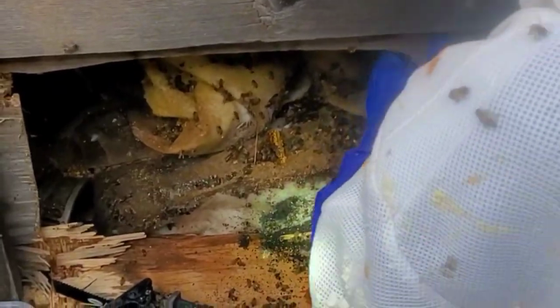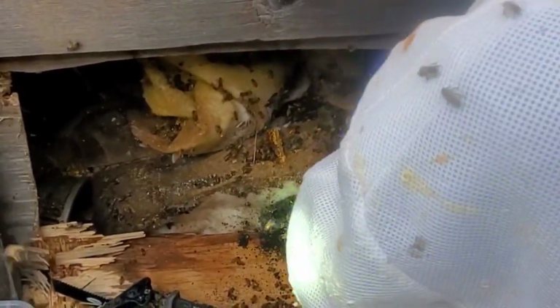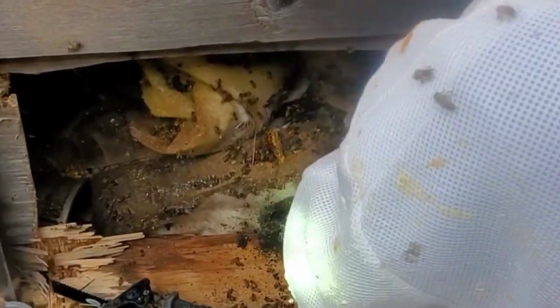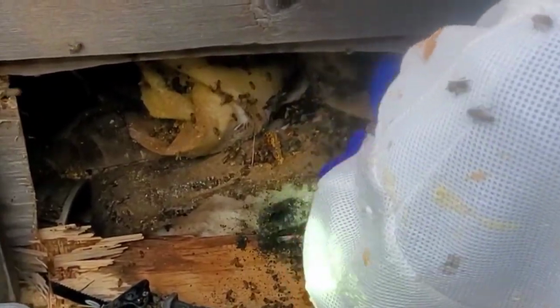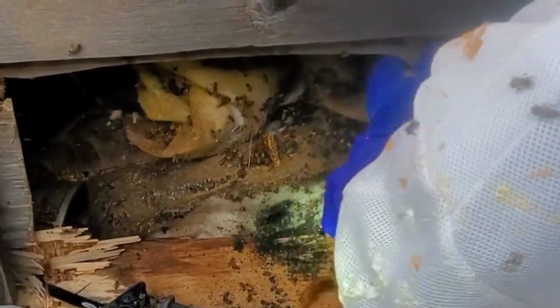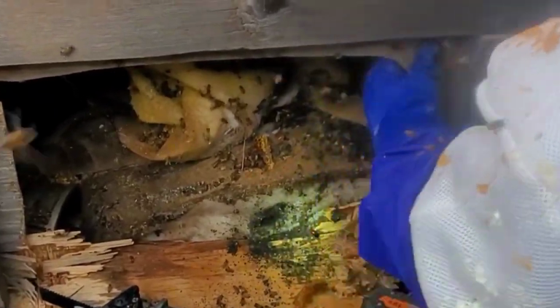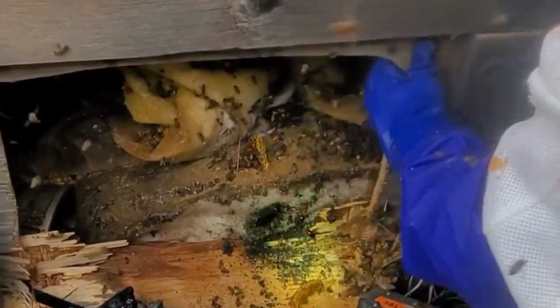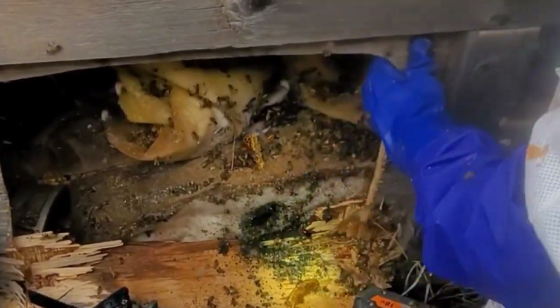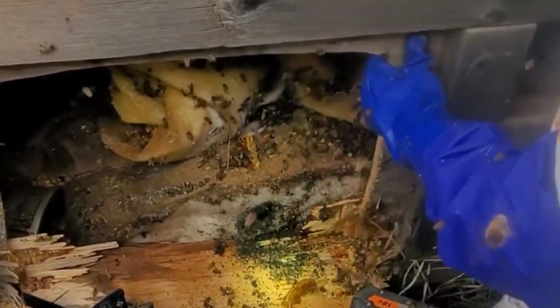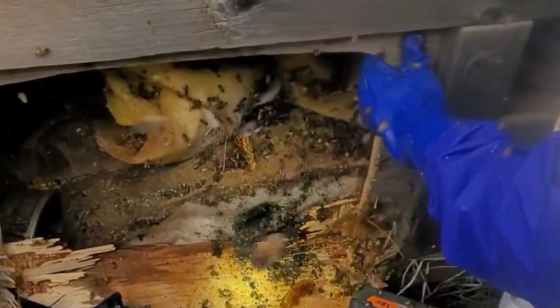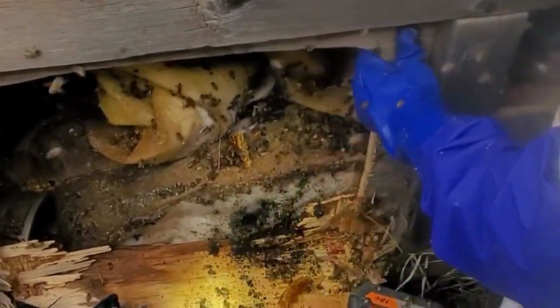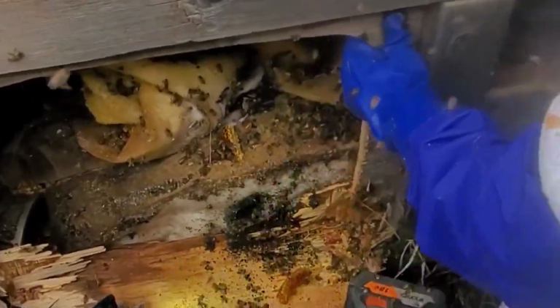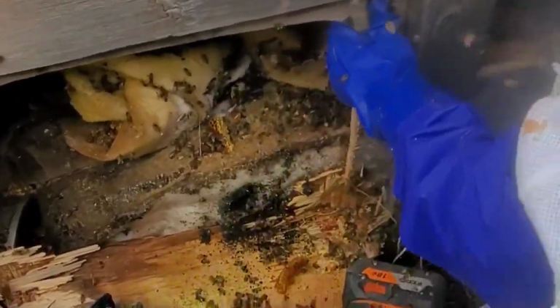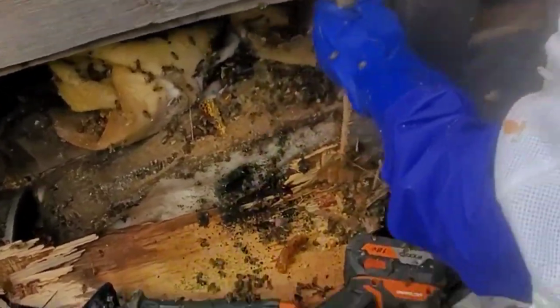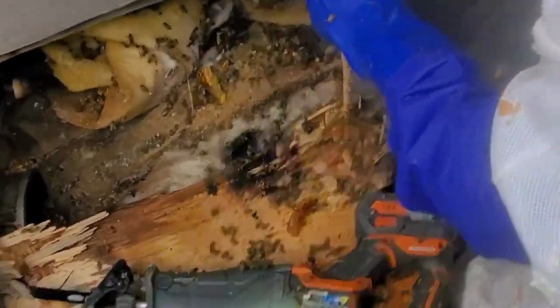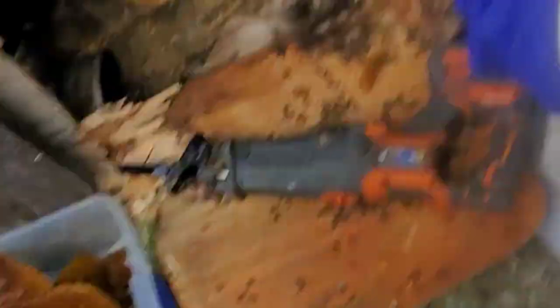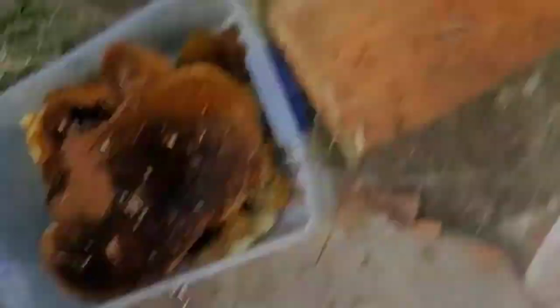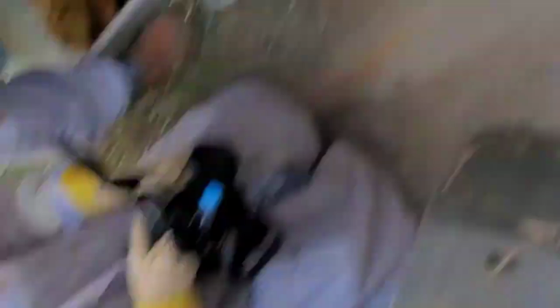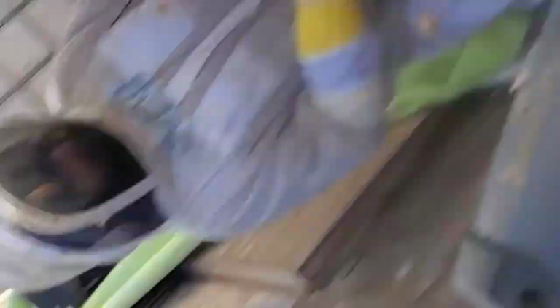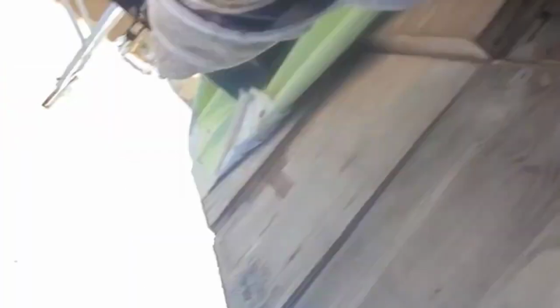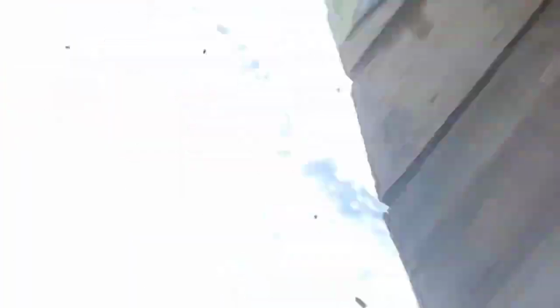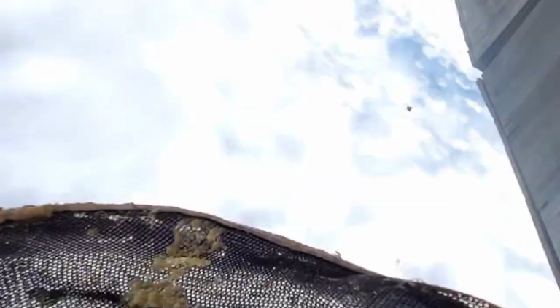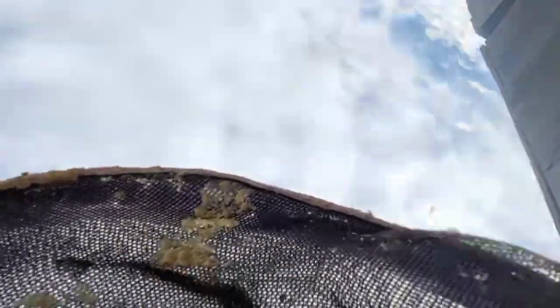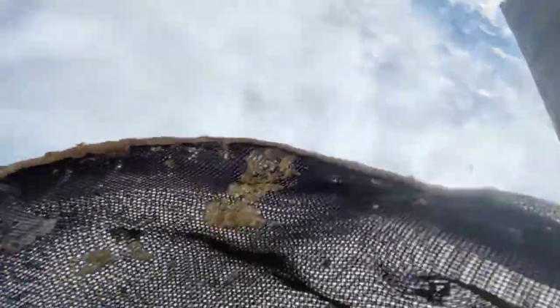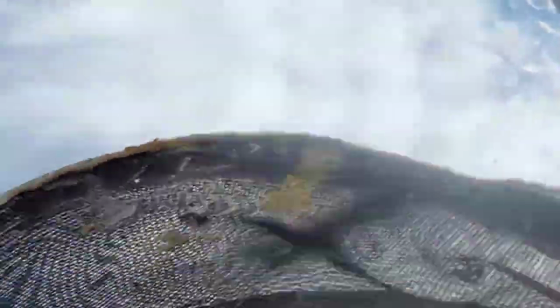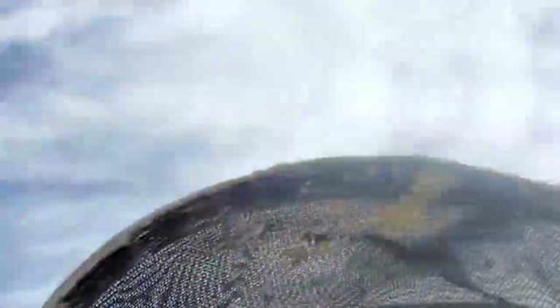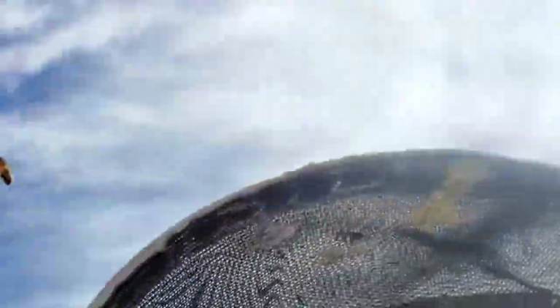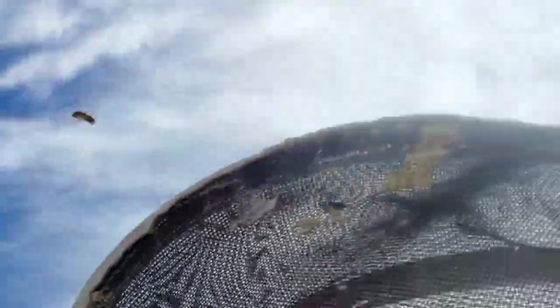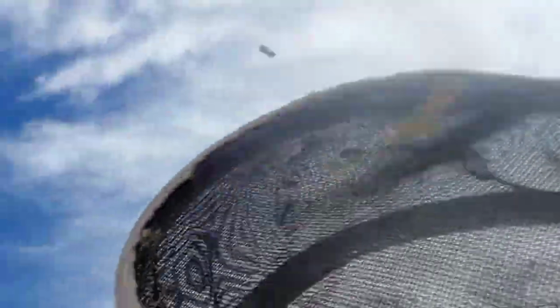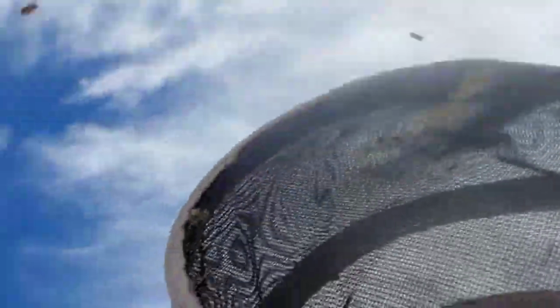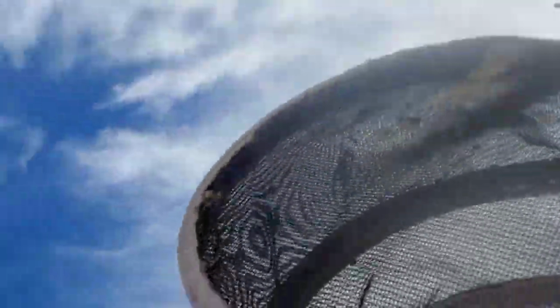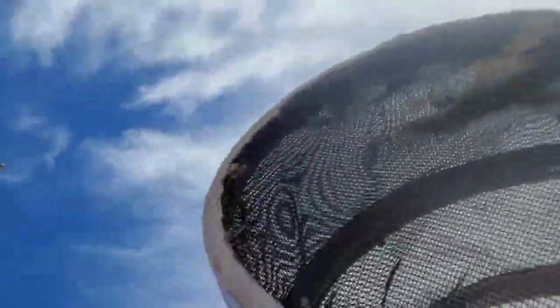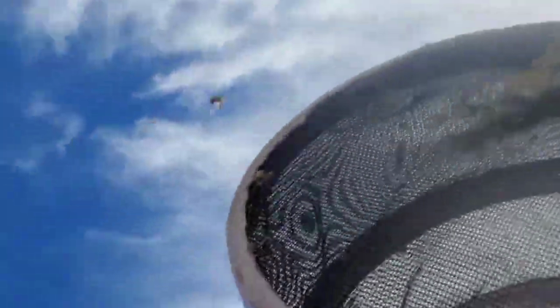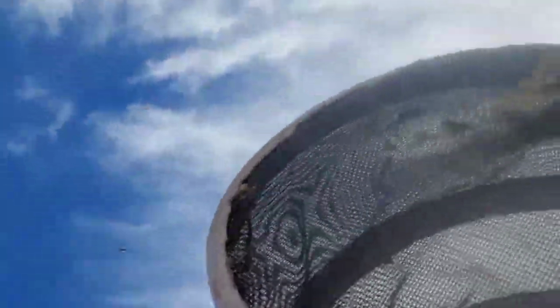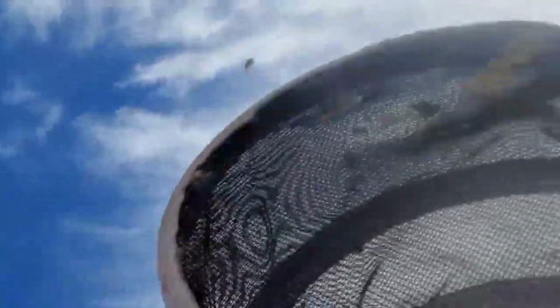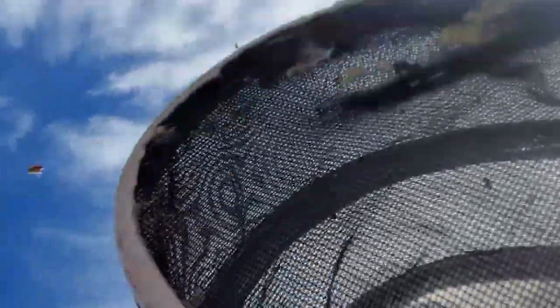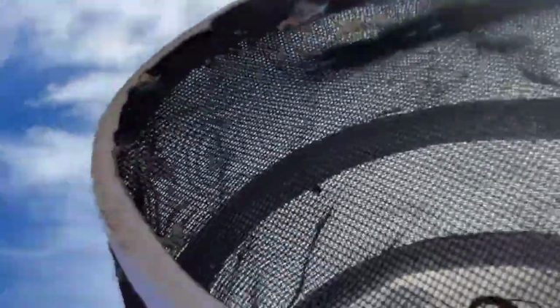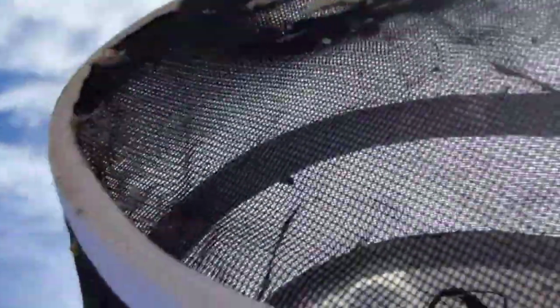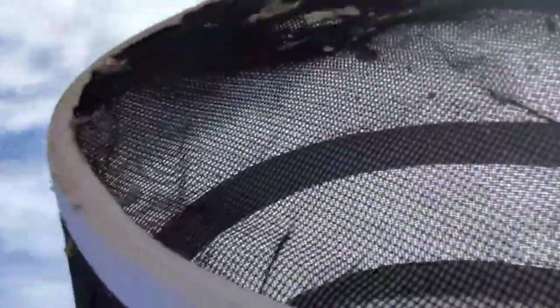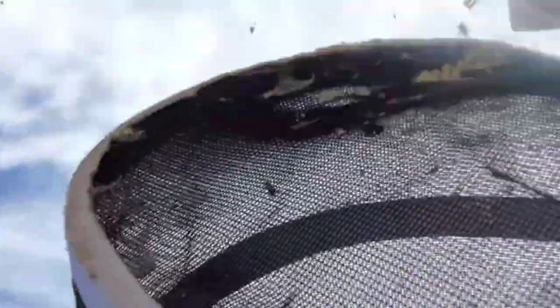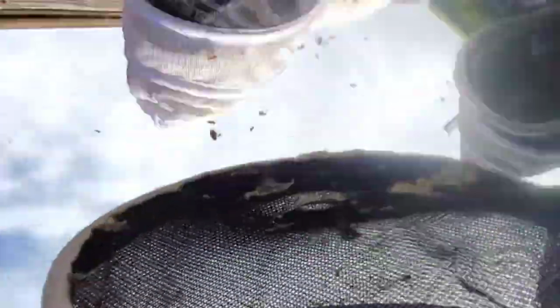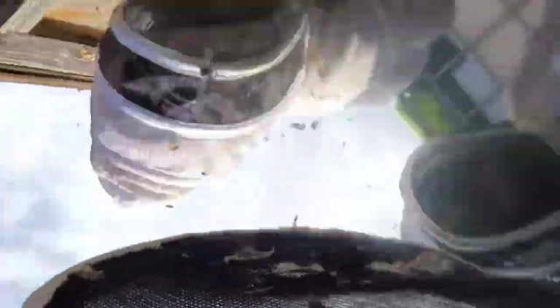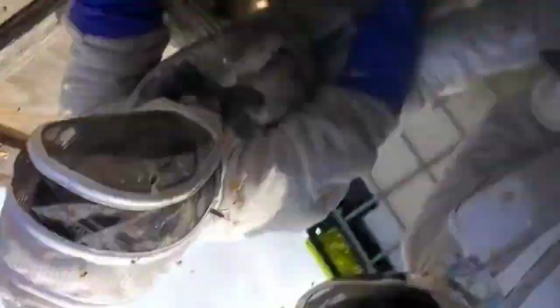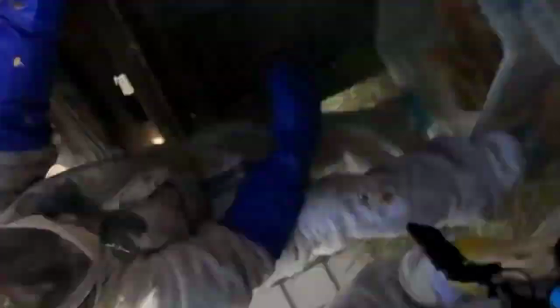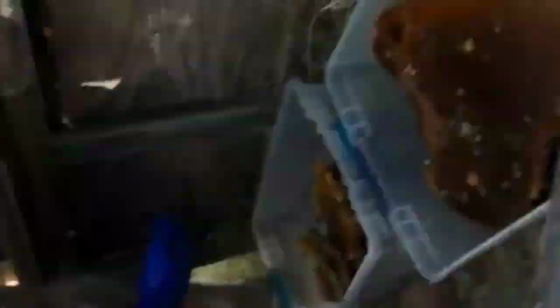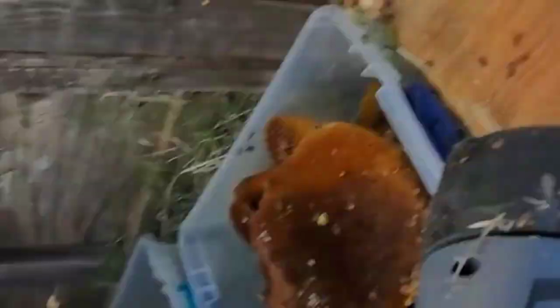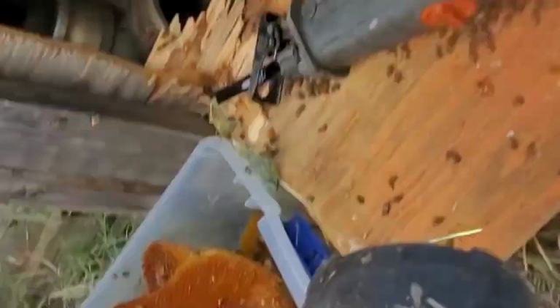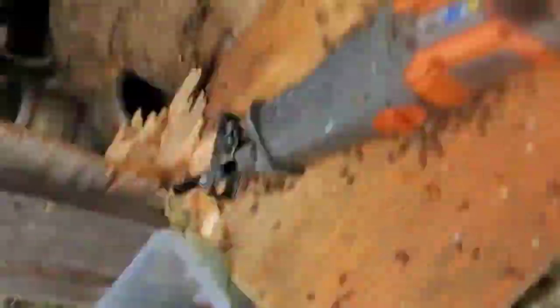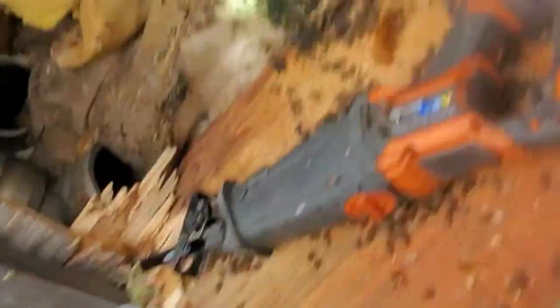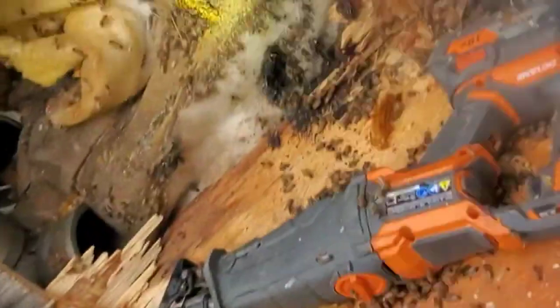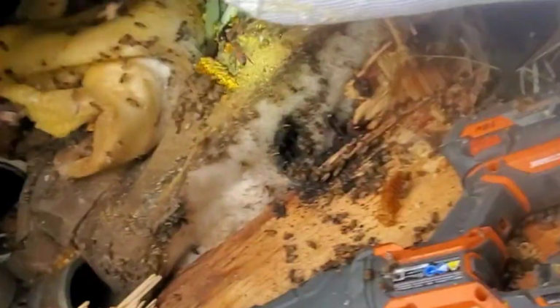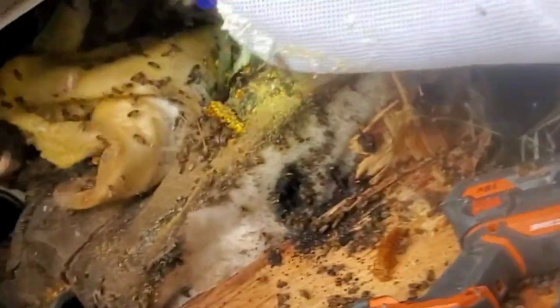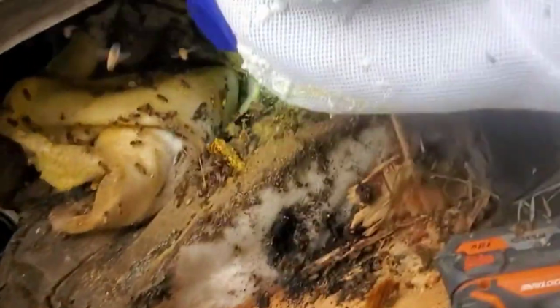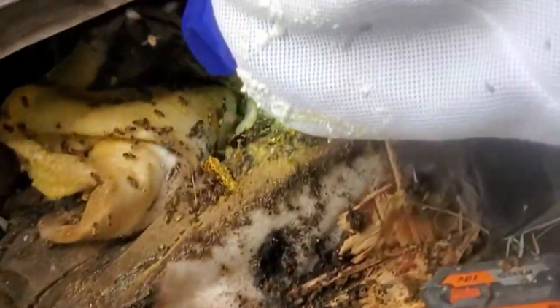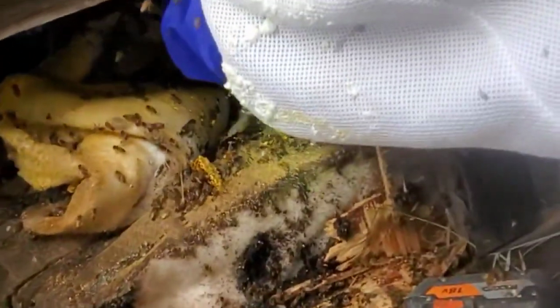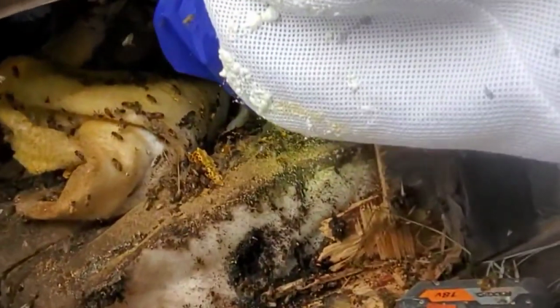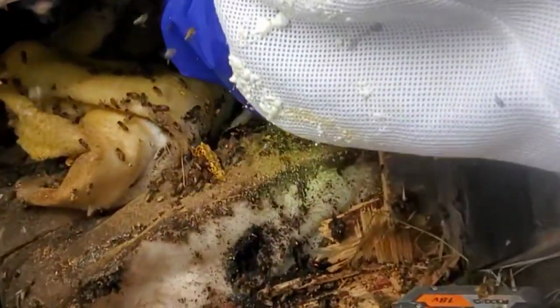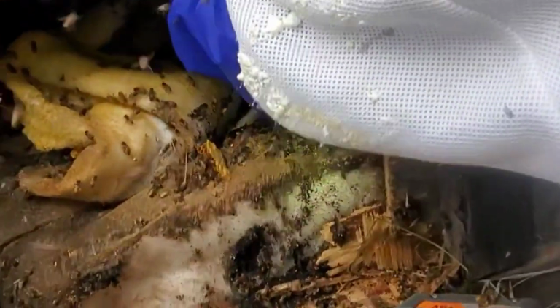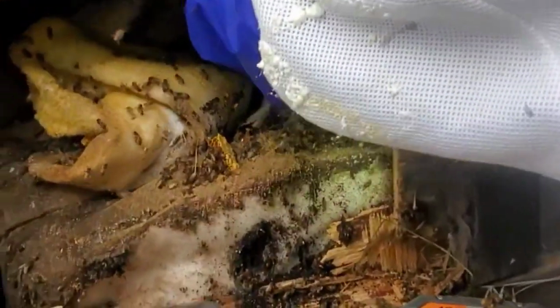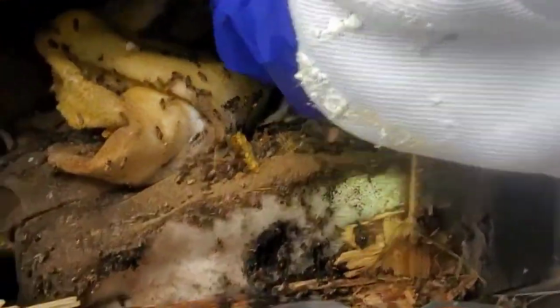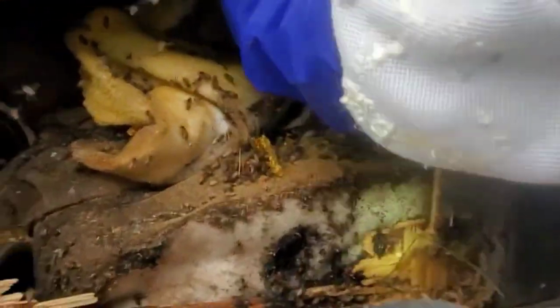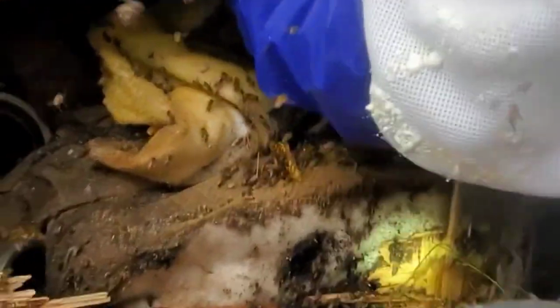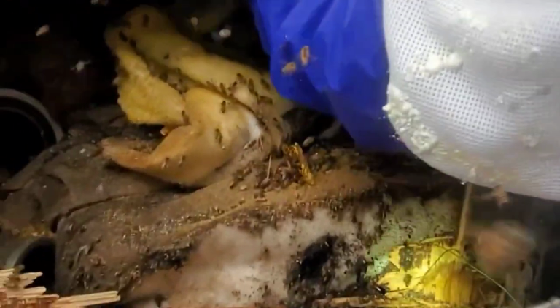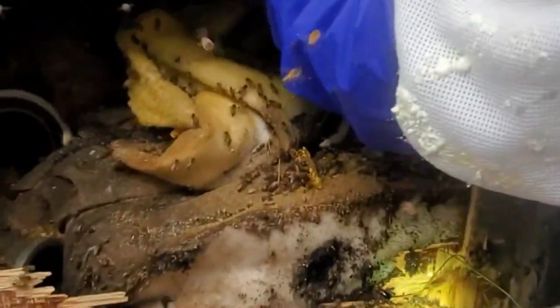Propolis — this tree sap will preserve stuff forever. We have actually found mummified things in beehives.